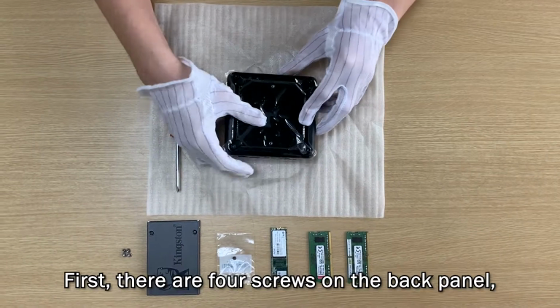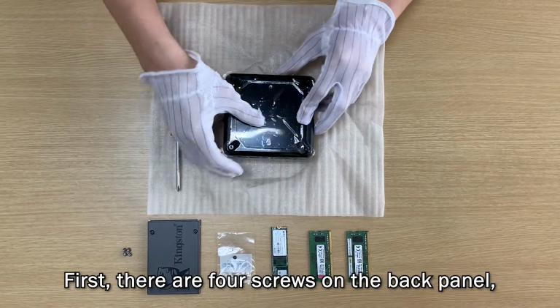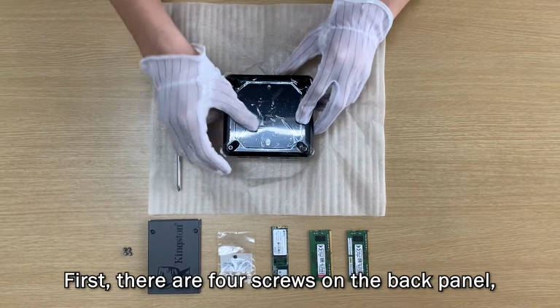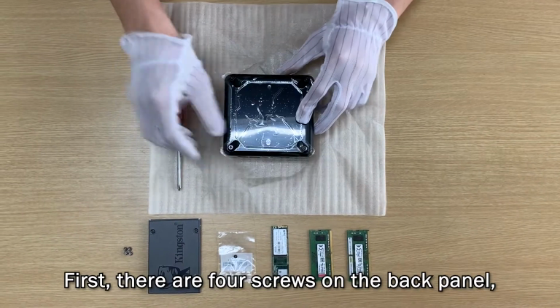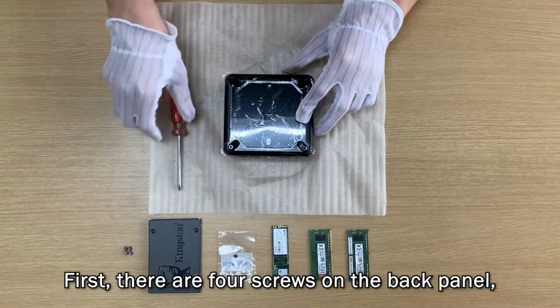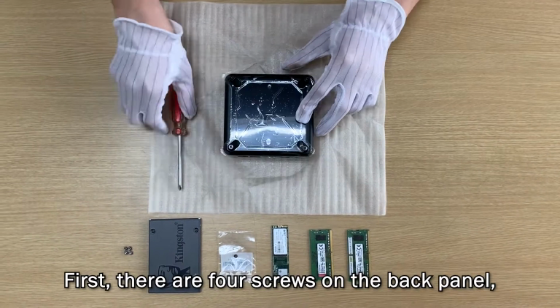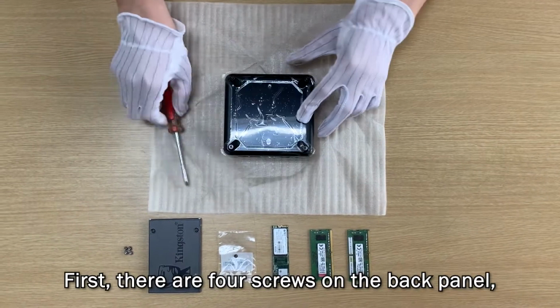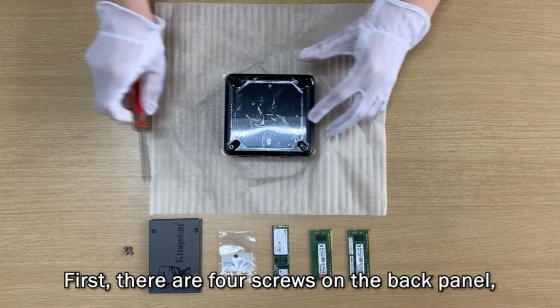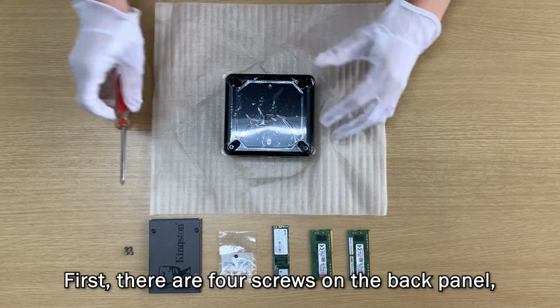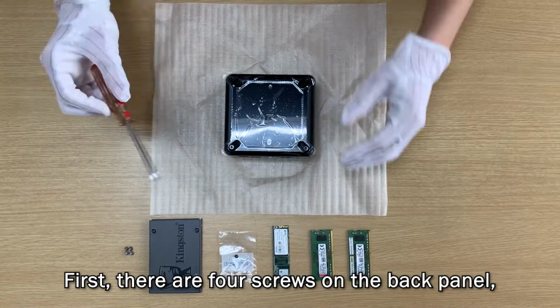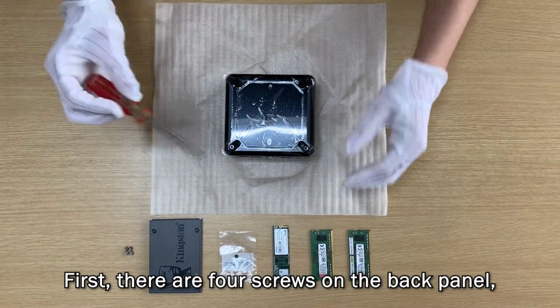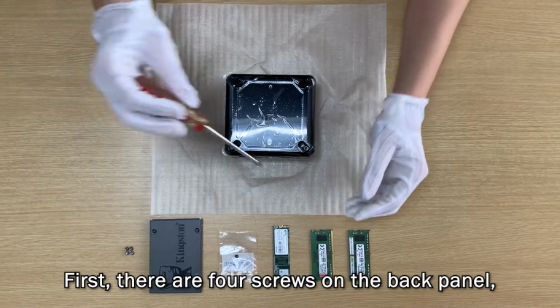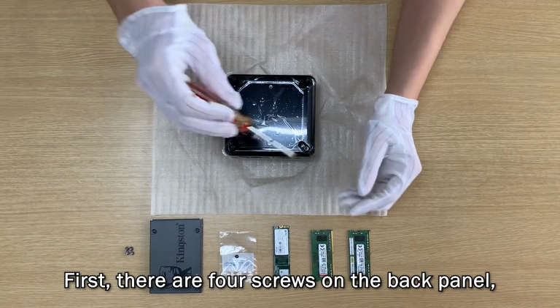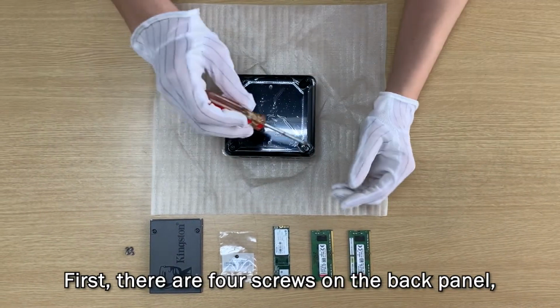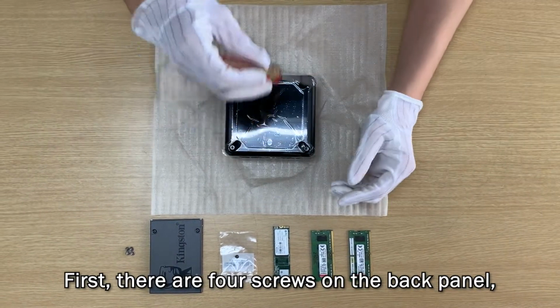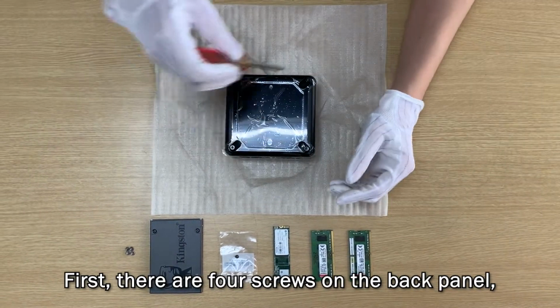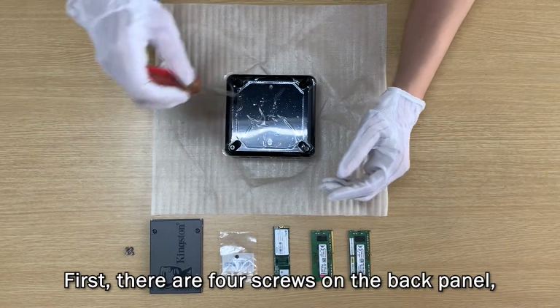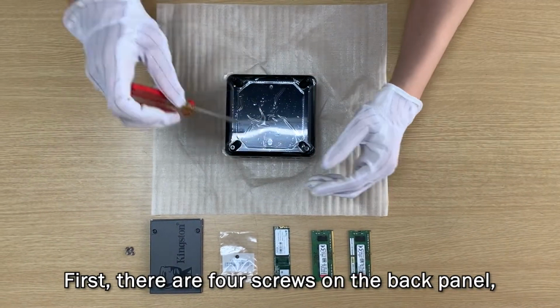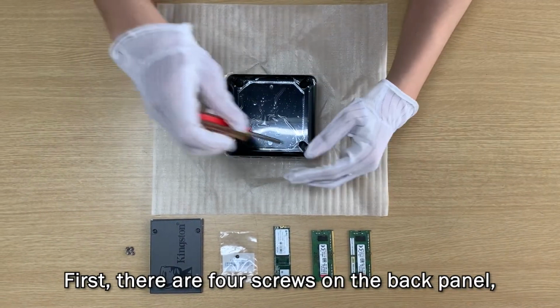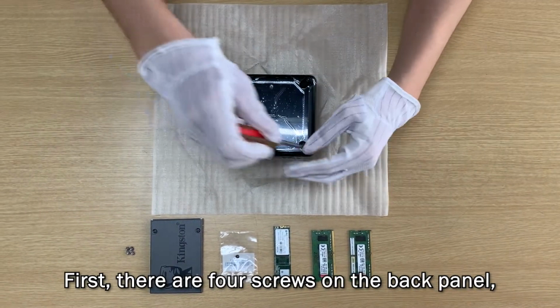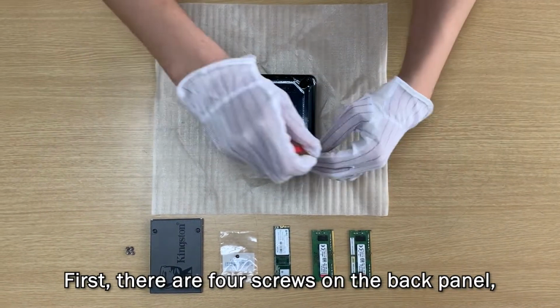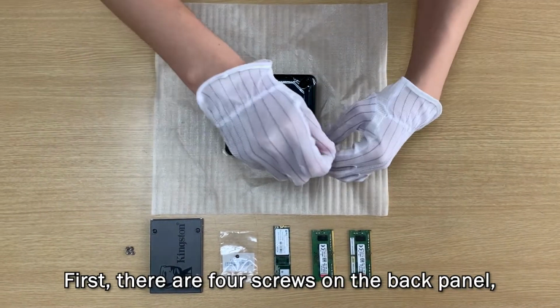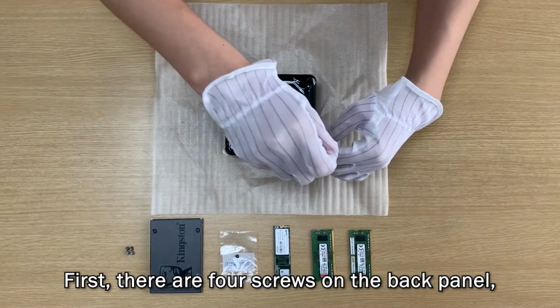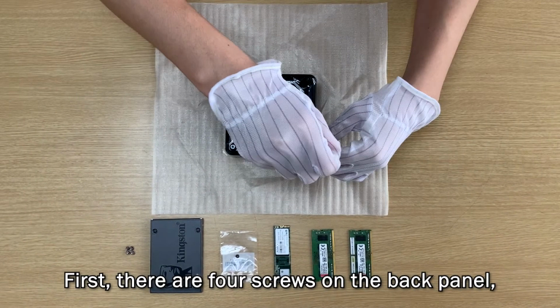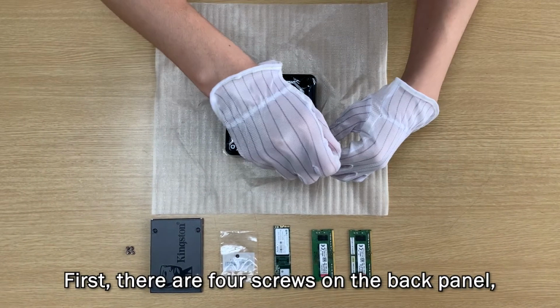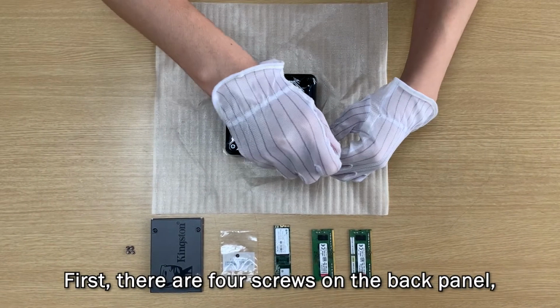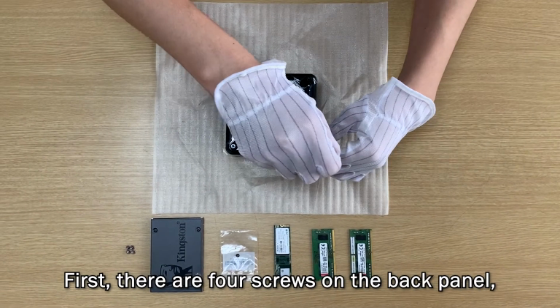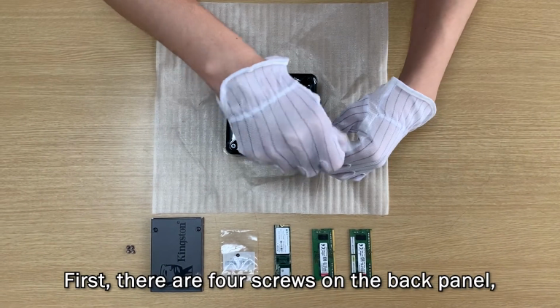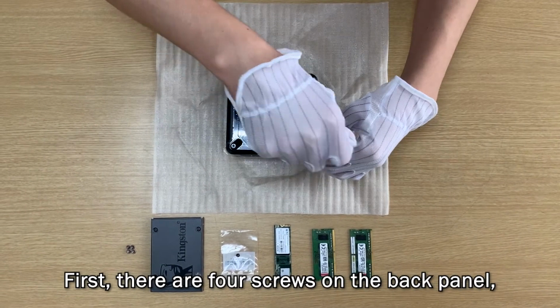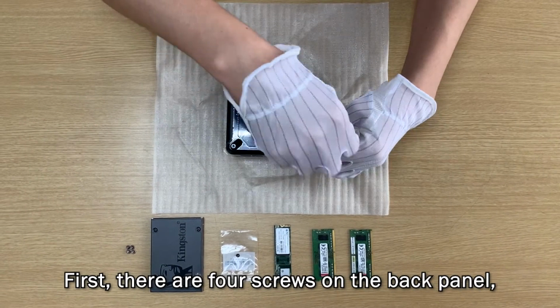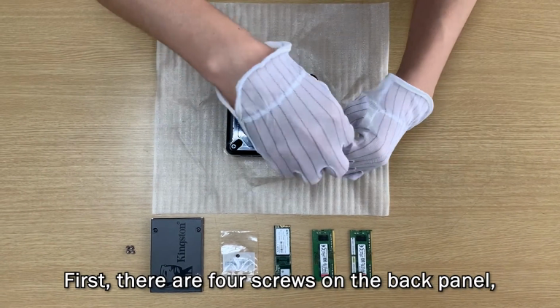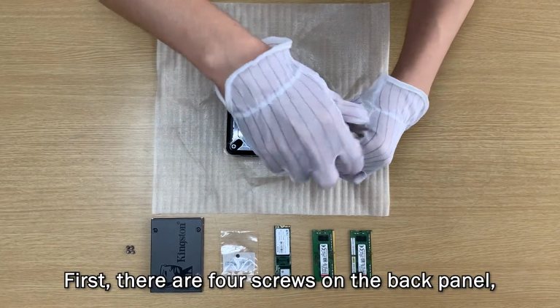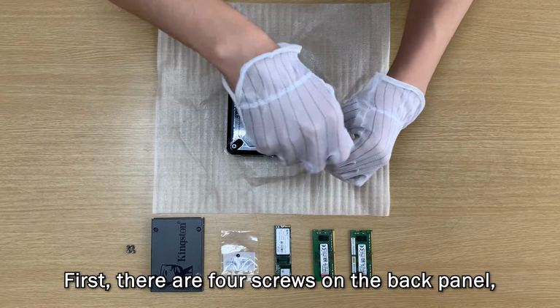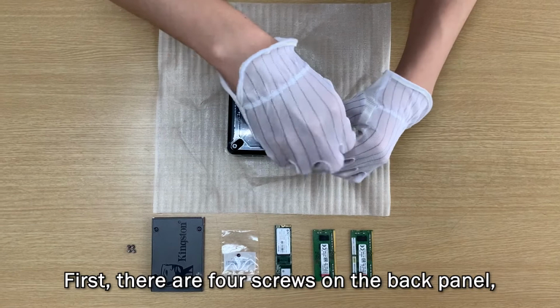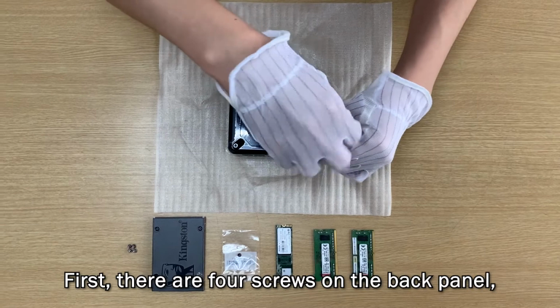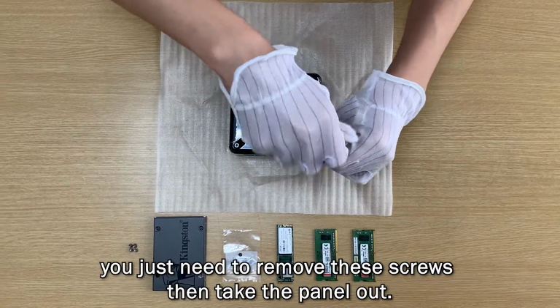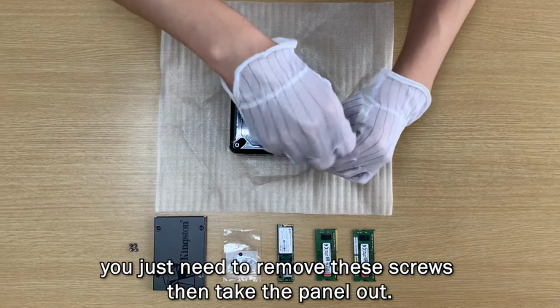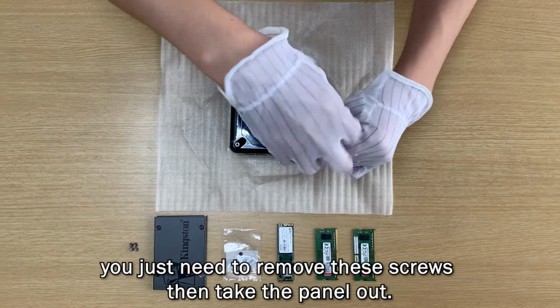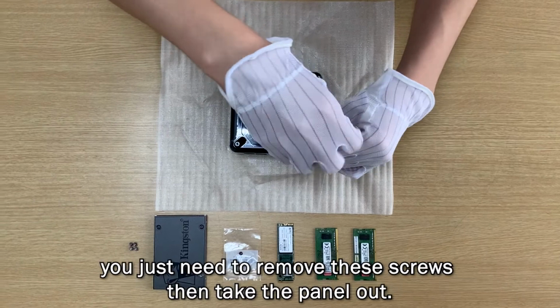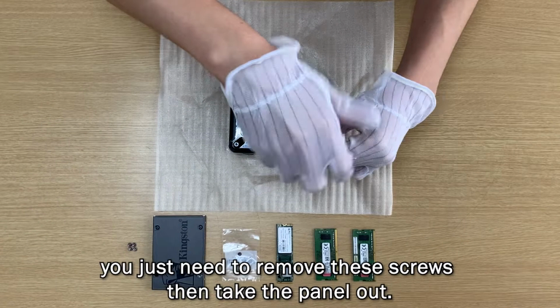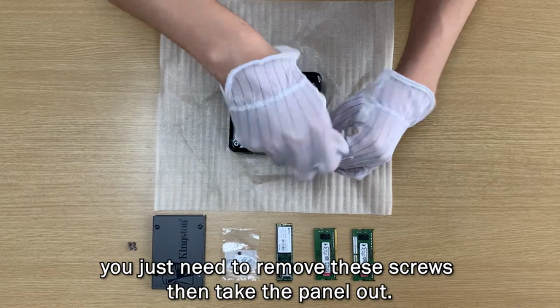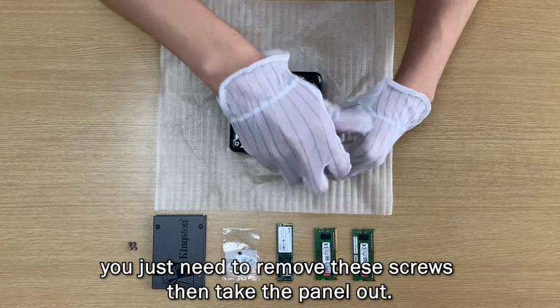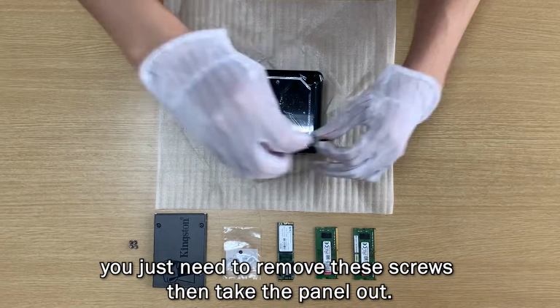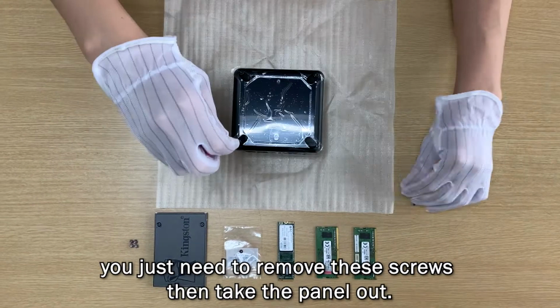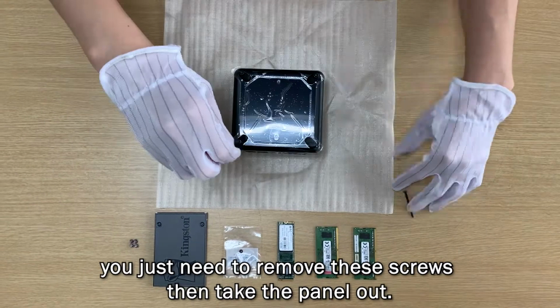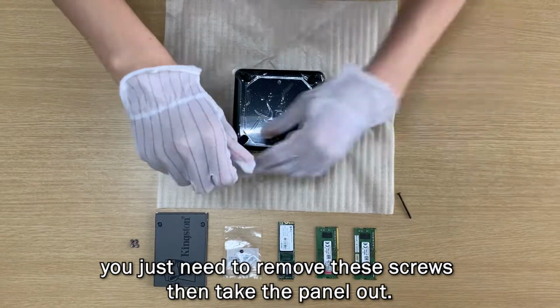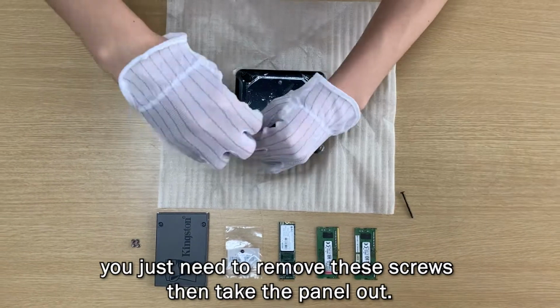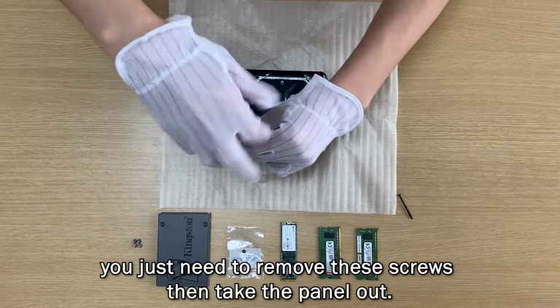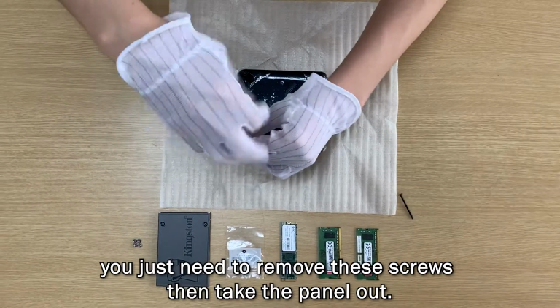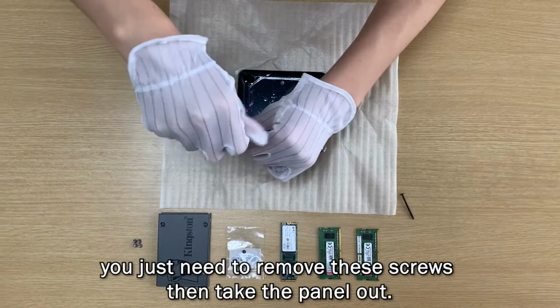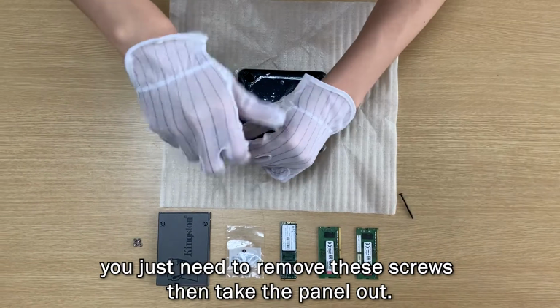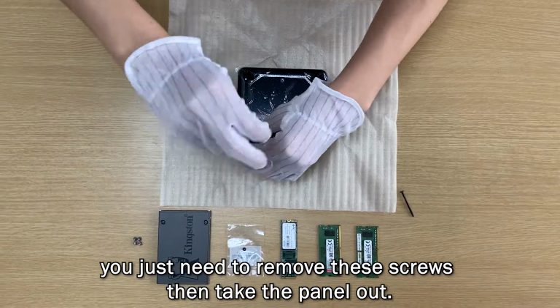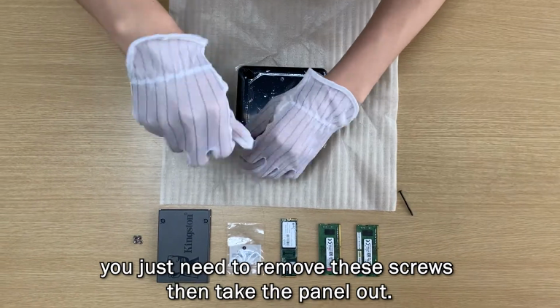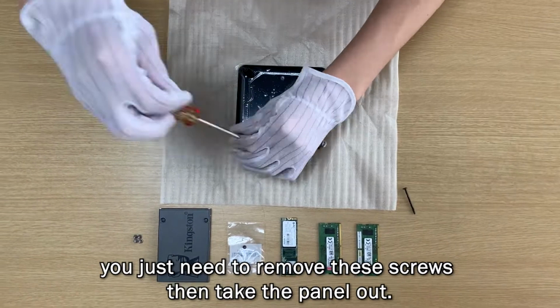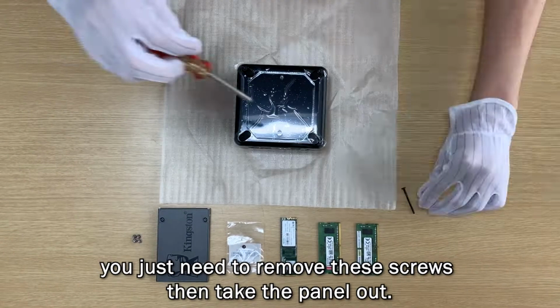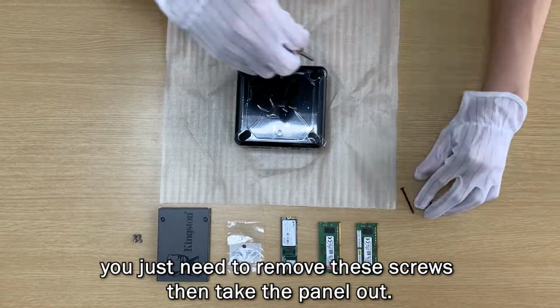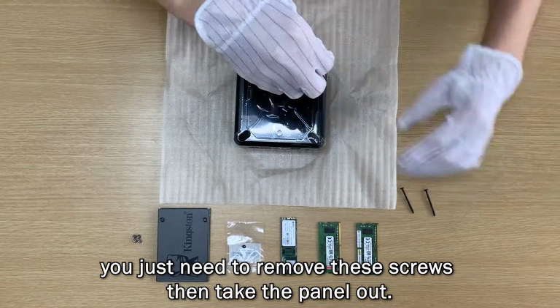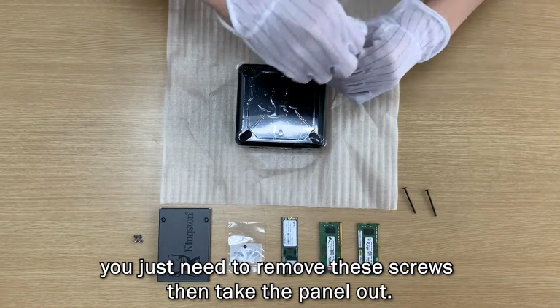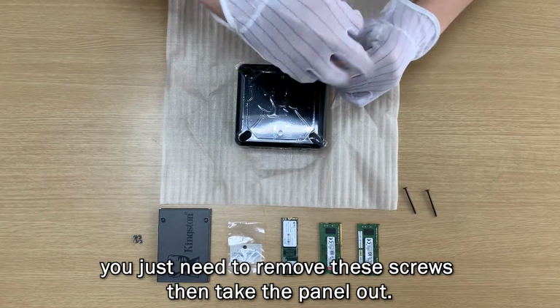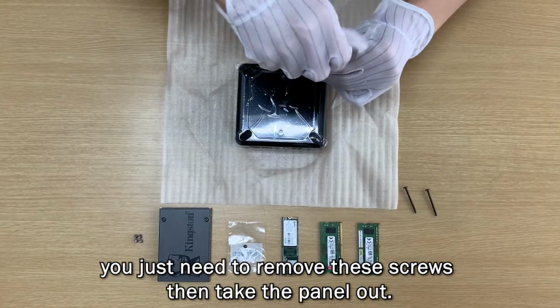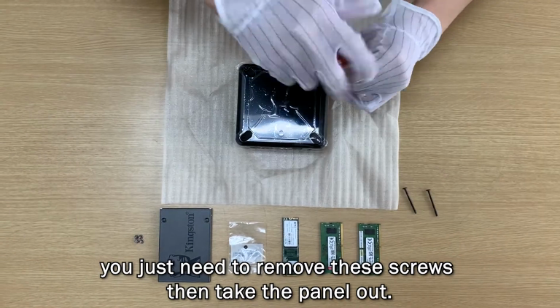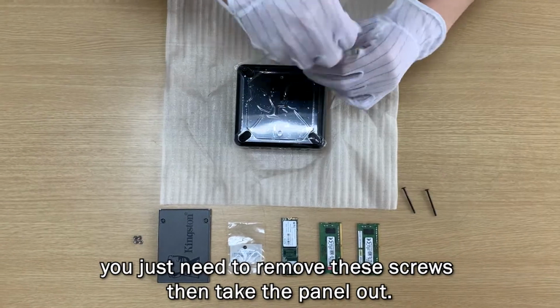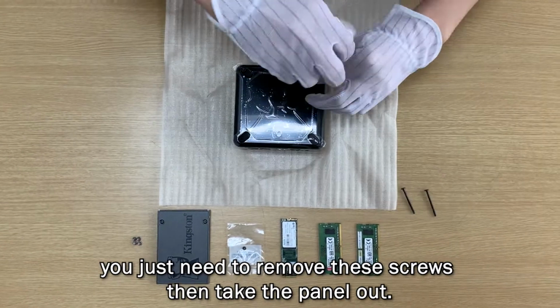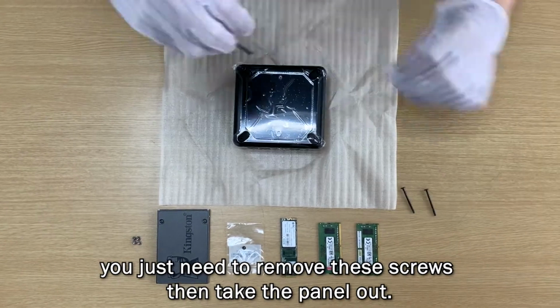First, there are four screws on the back panel. You just need to remove these screws then take the panel out.